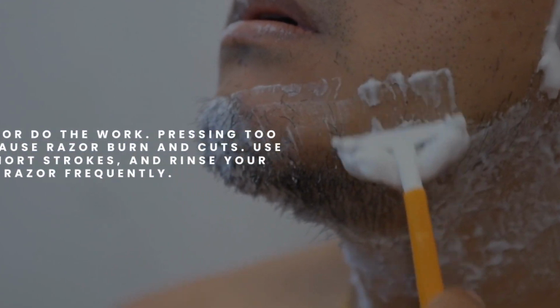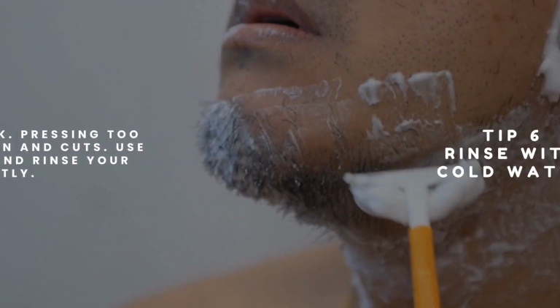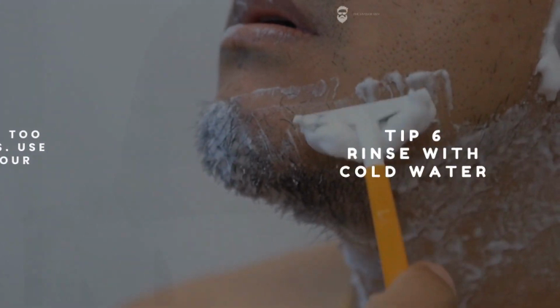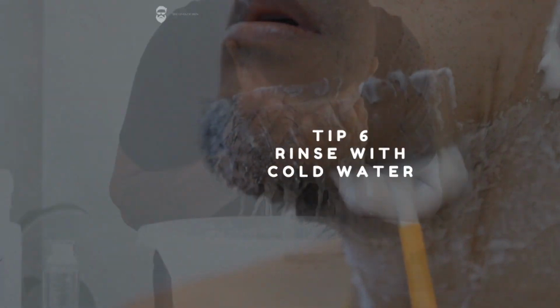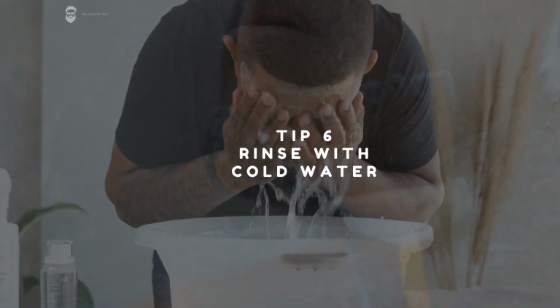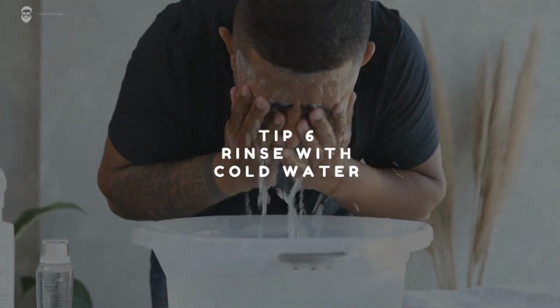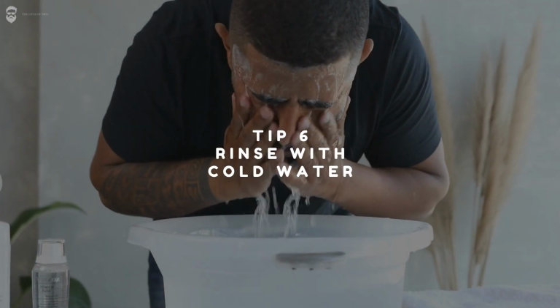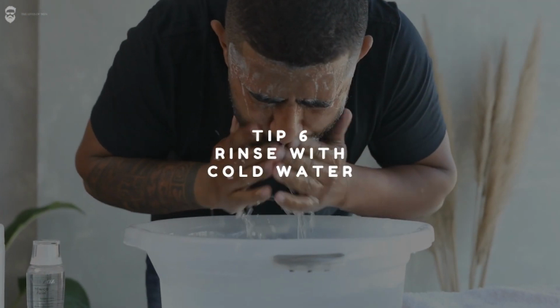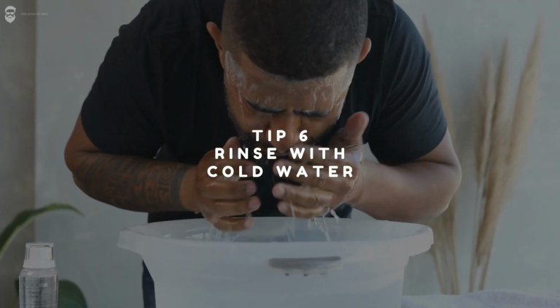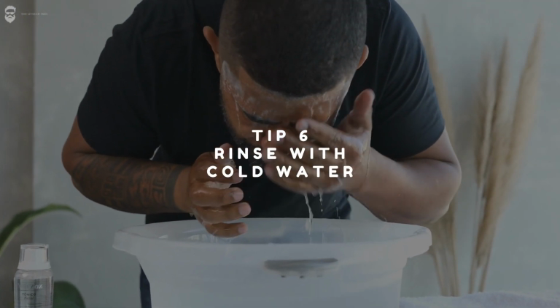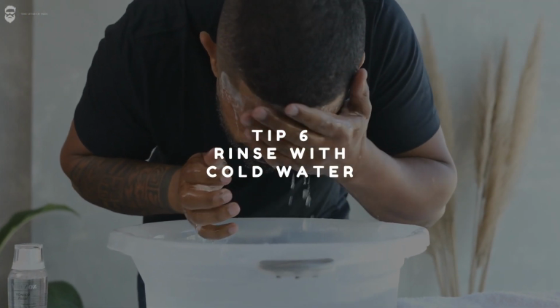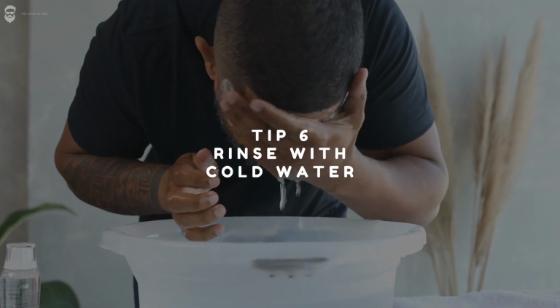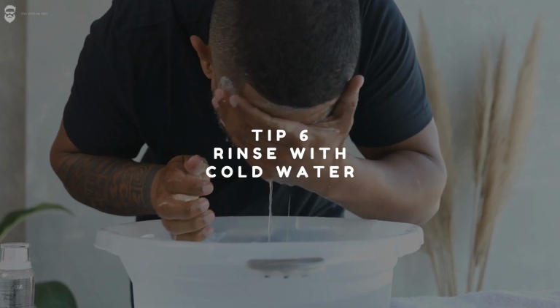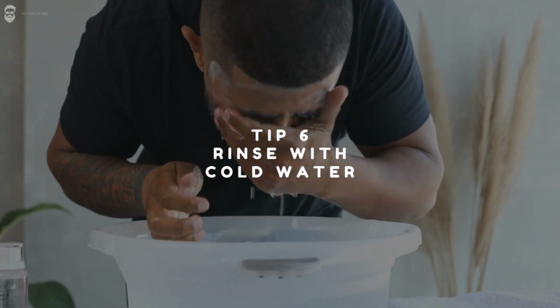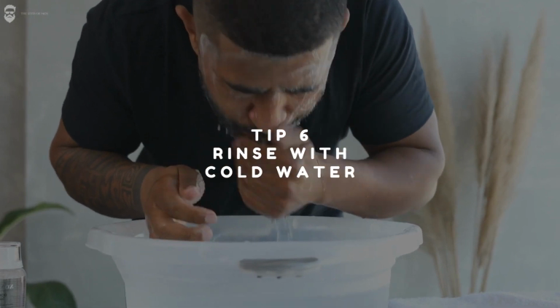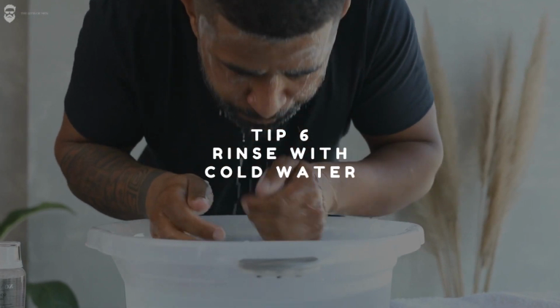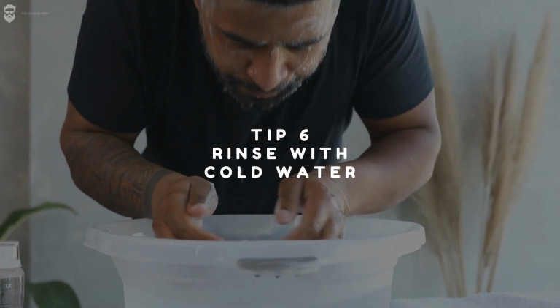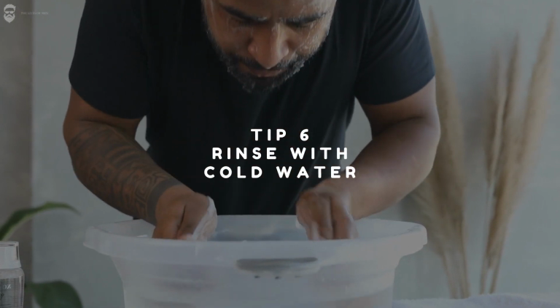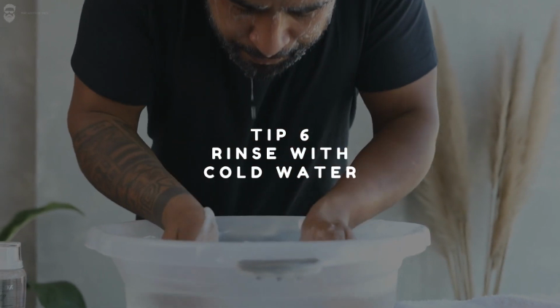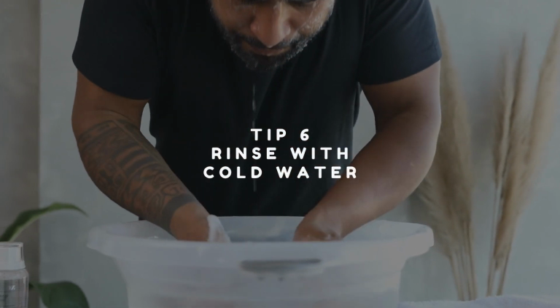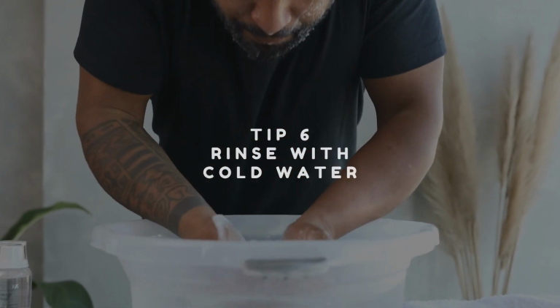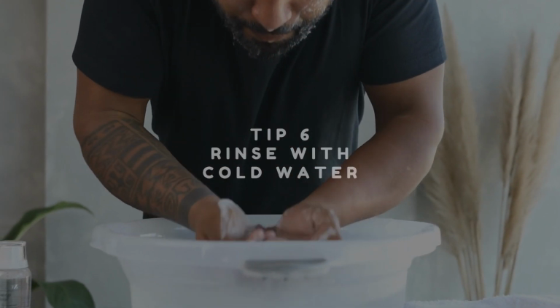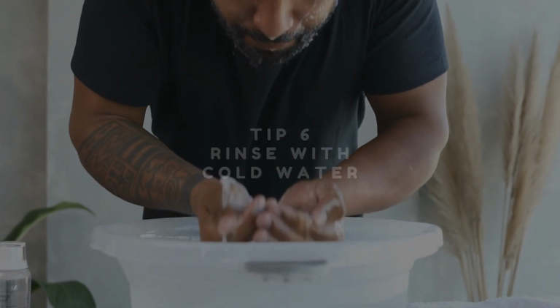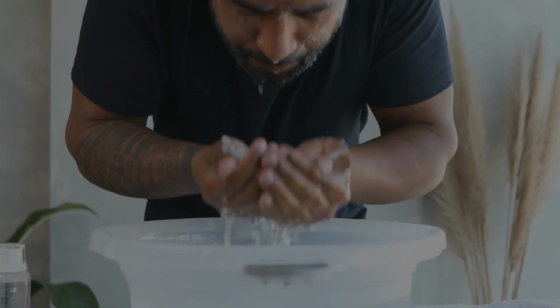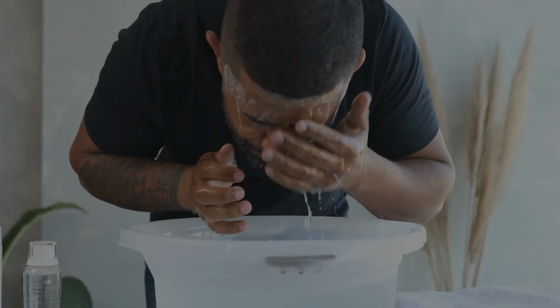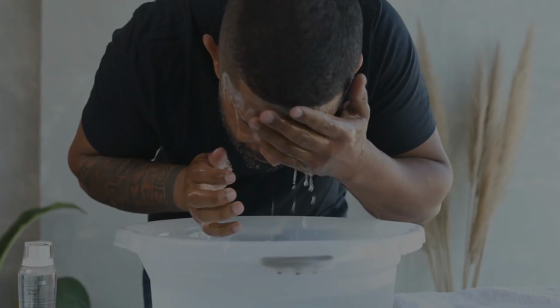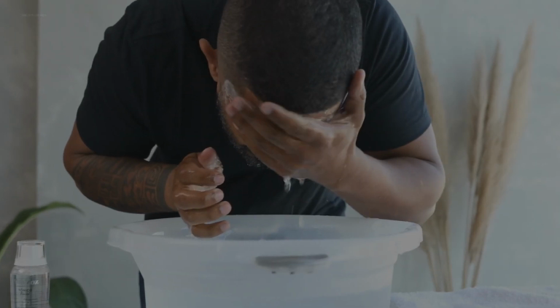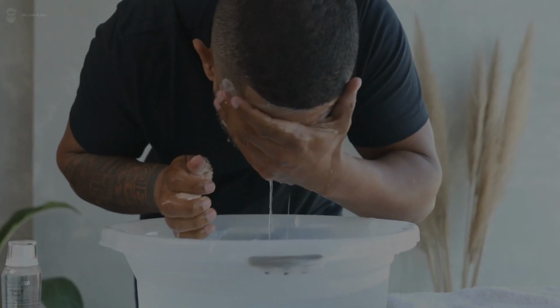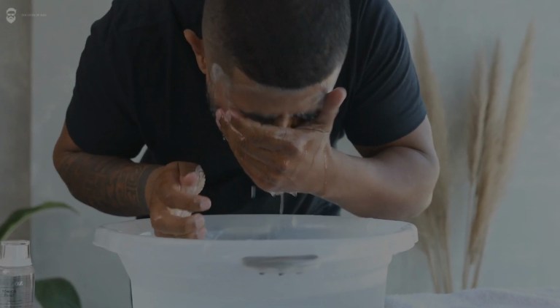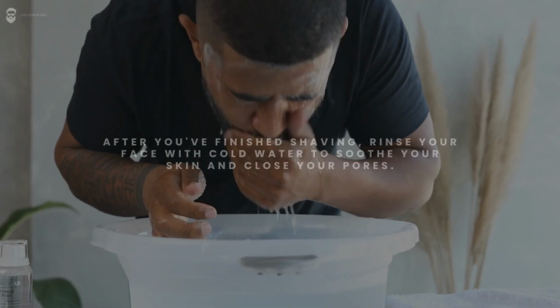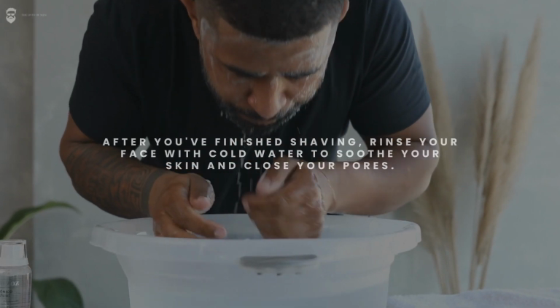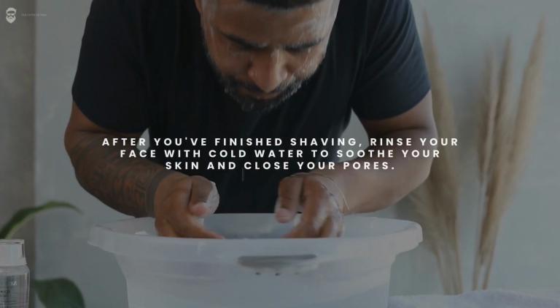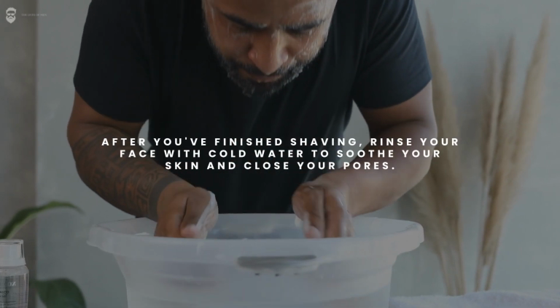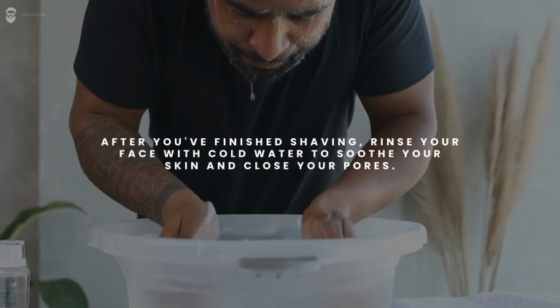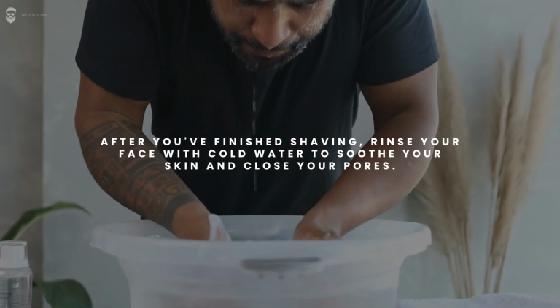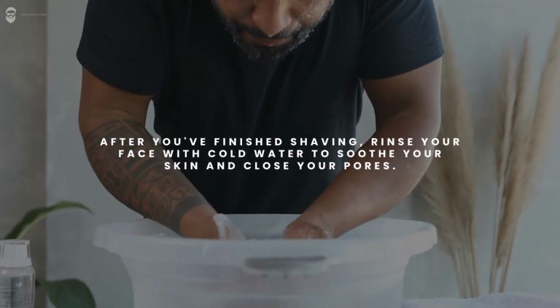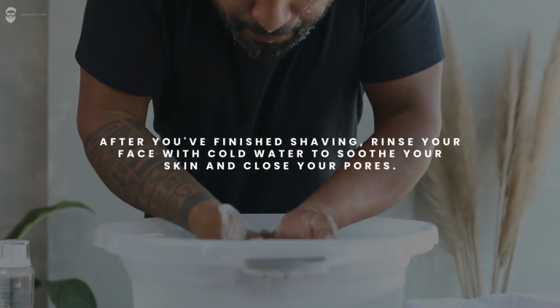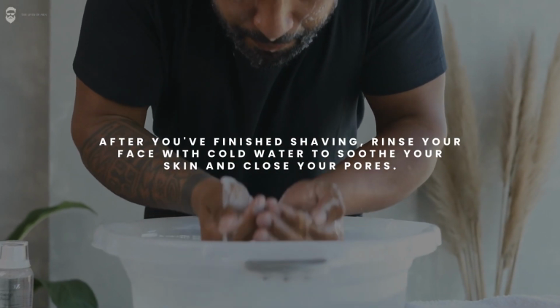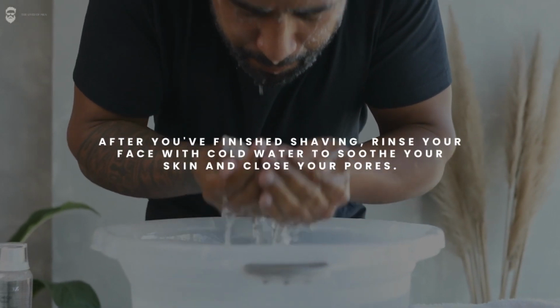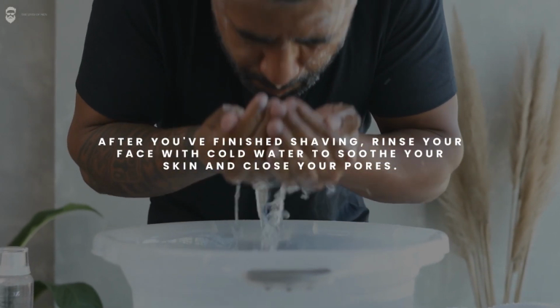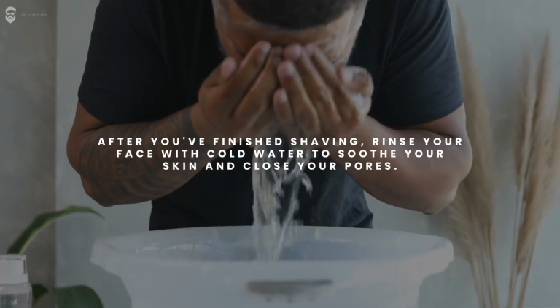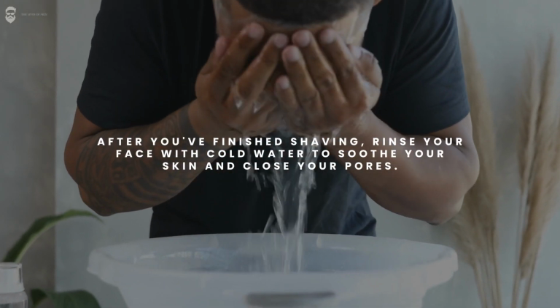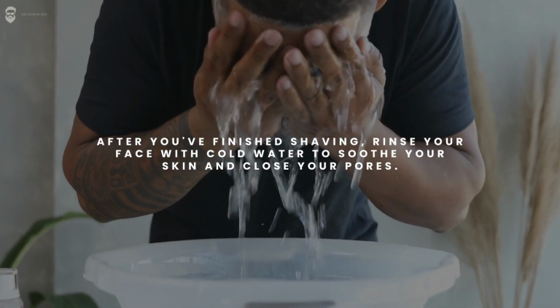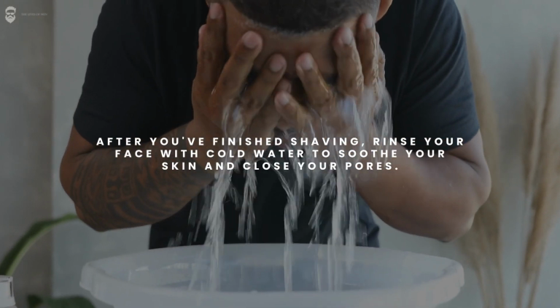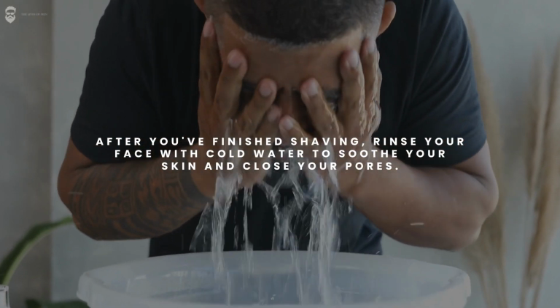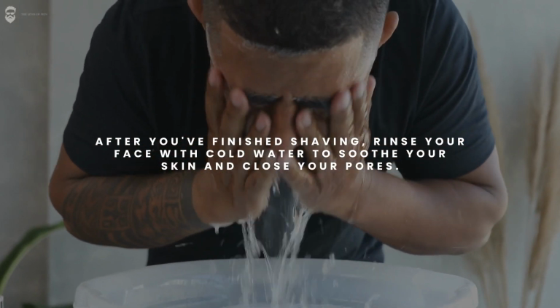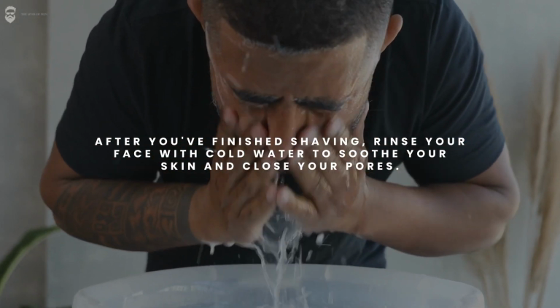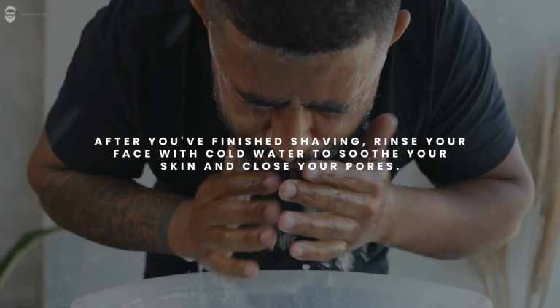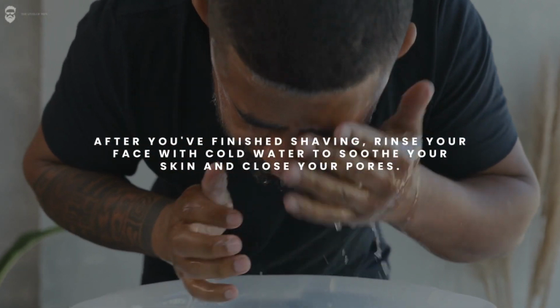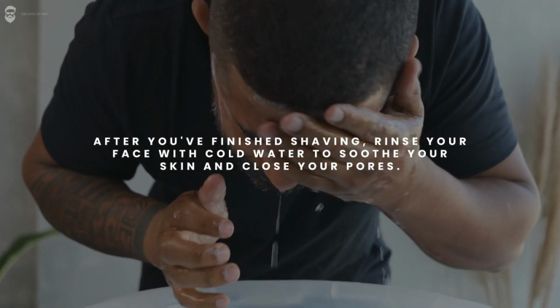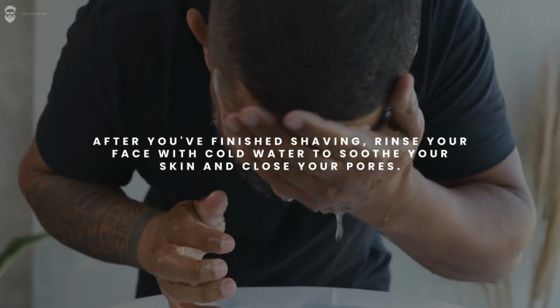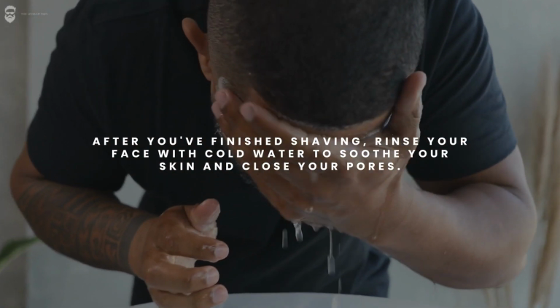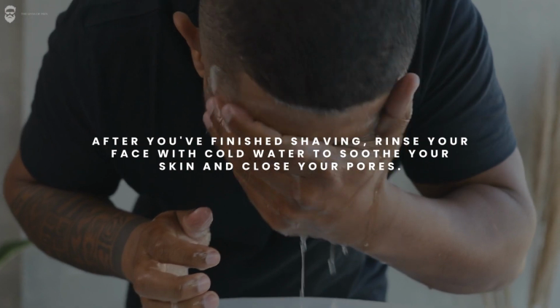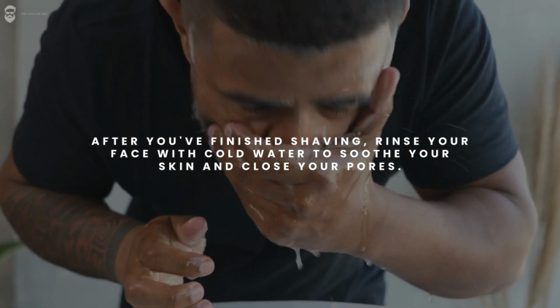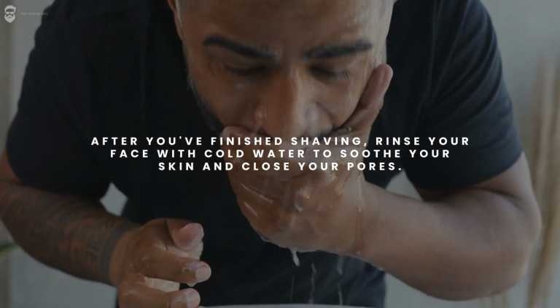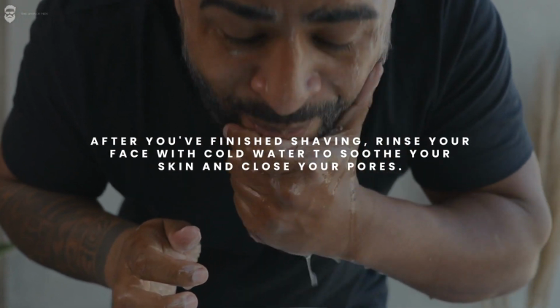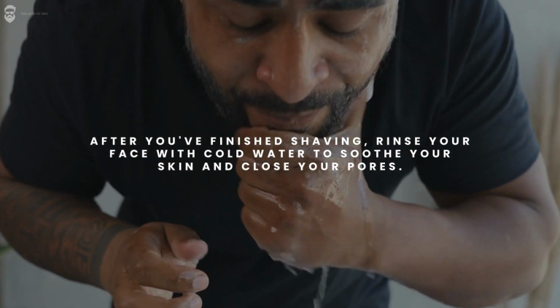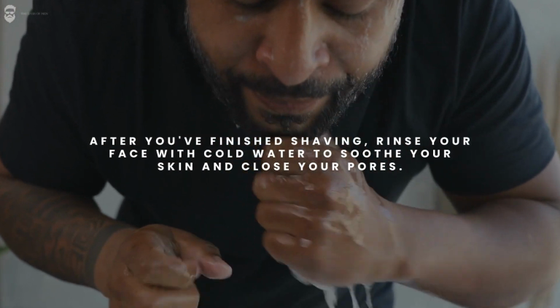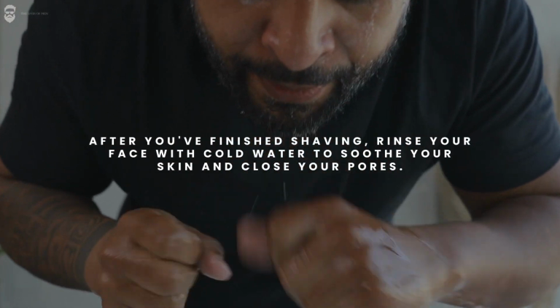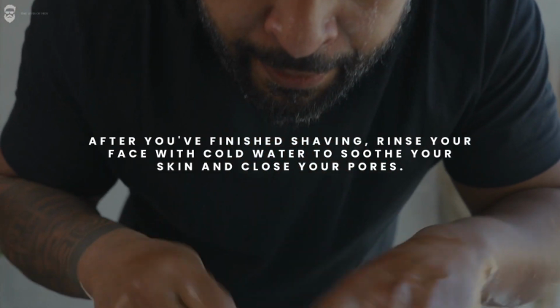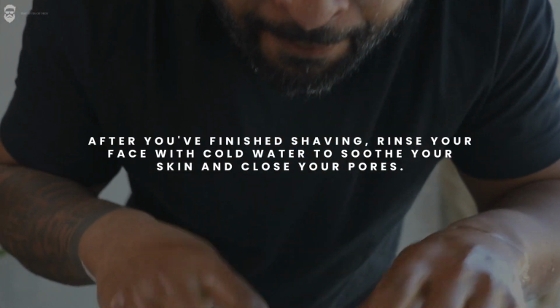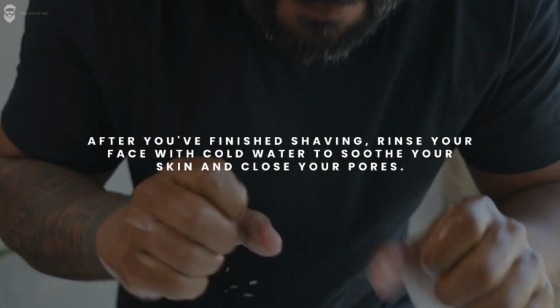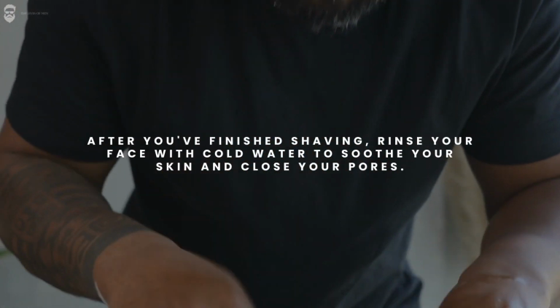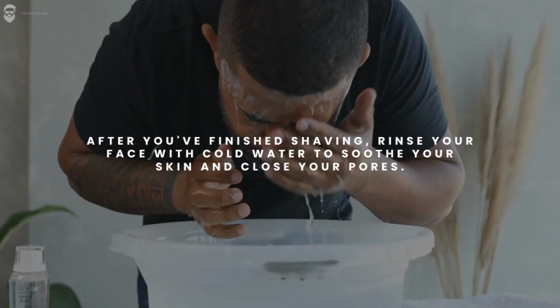Tip 6: Rinse with cold water. After you've finished shaving, rinse your face with cold water to soothe your skin and close your pores.